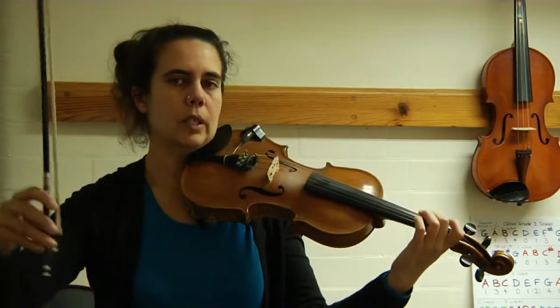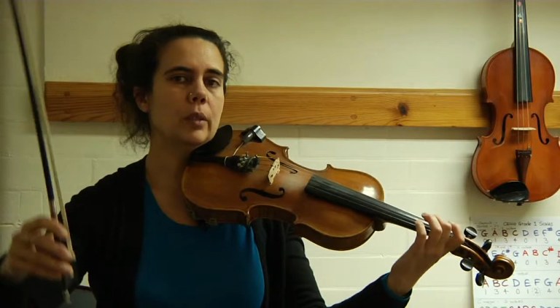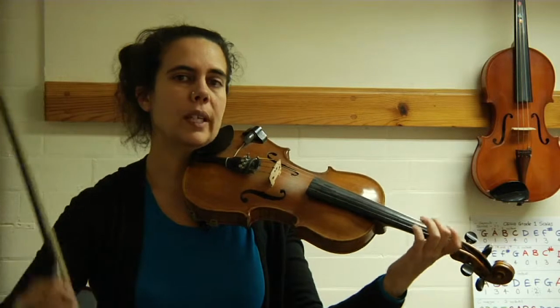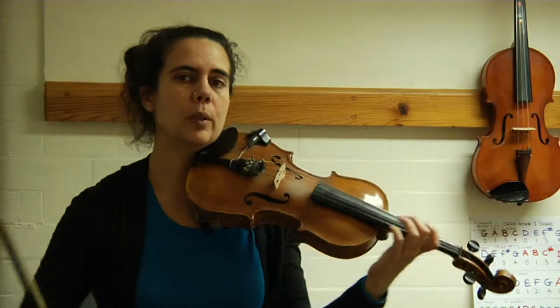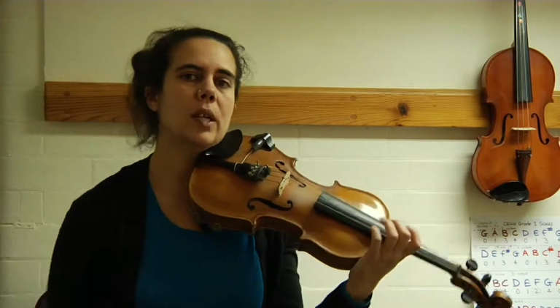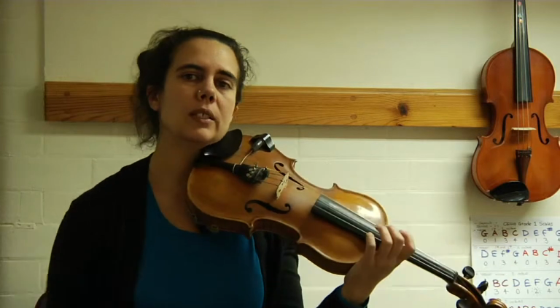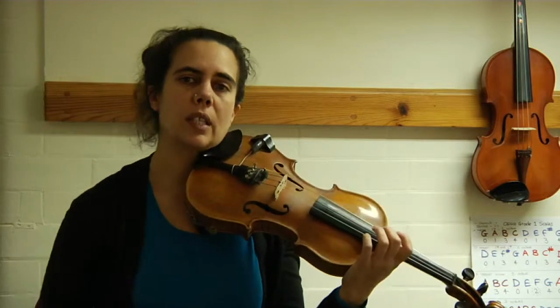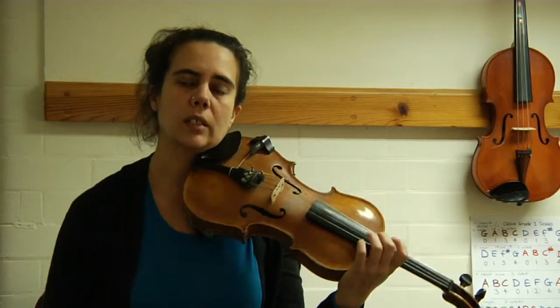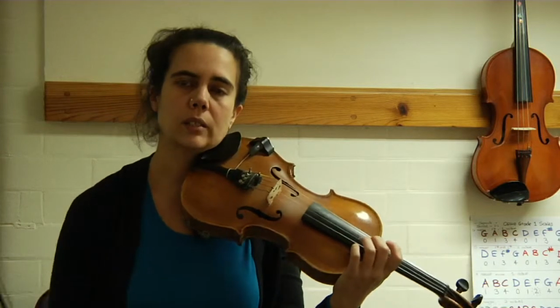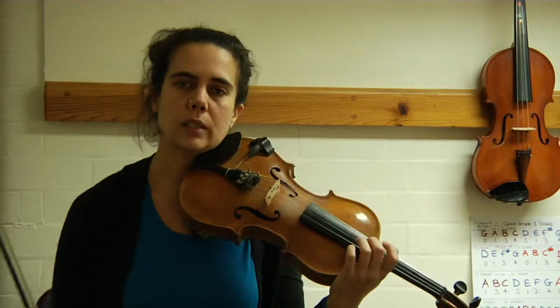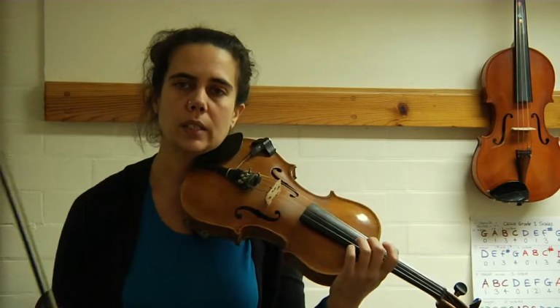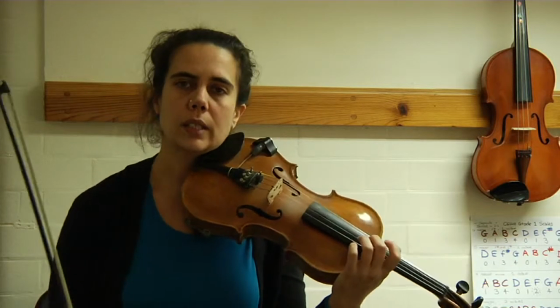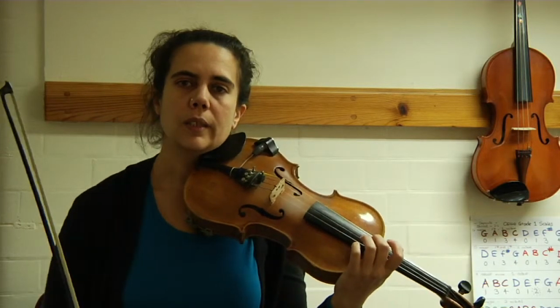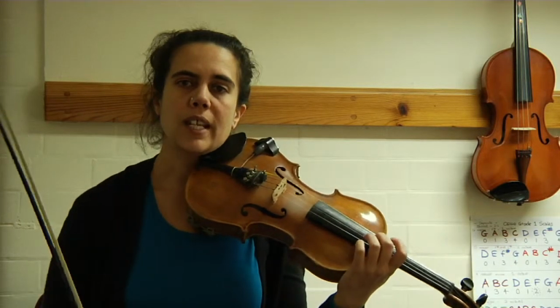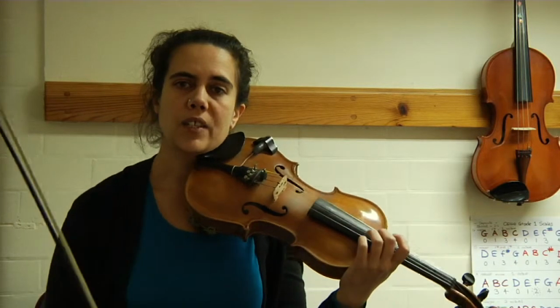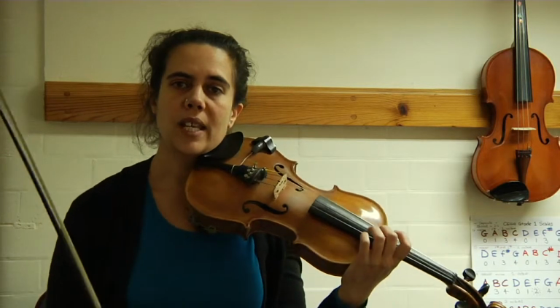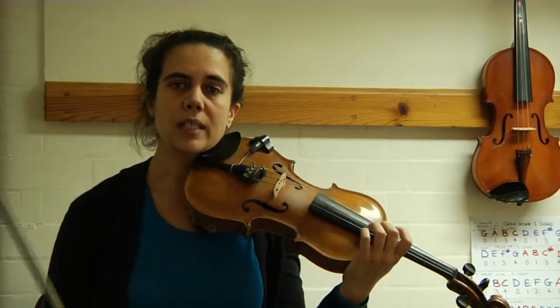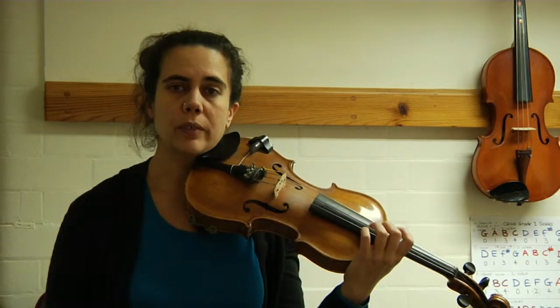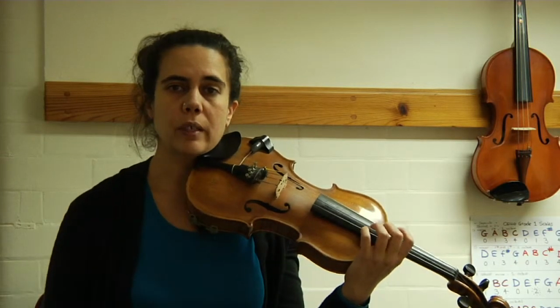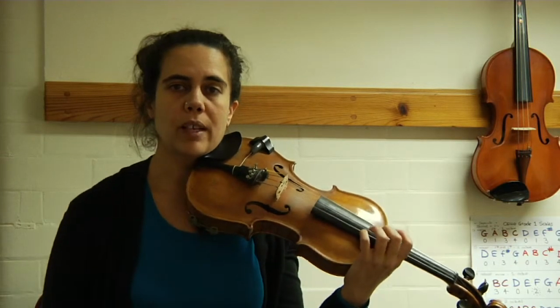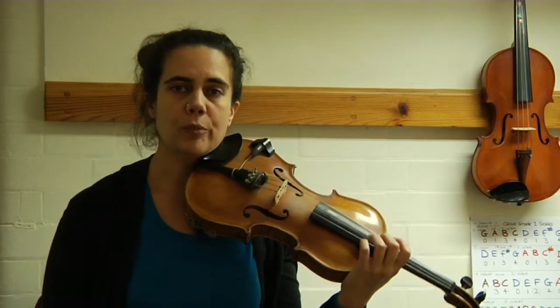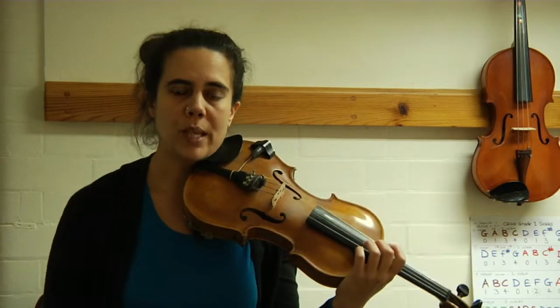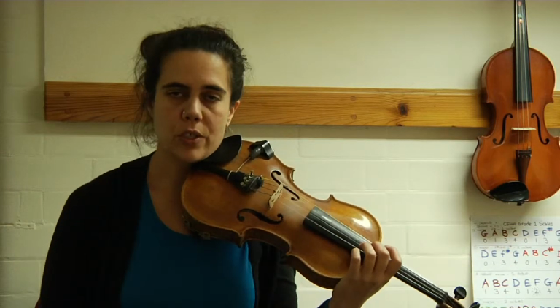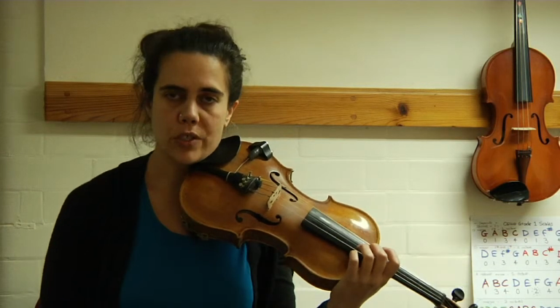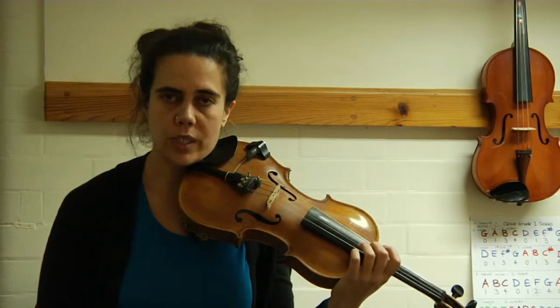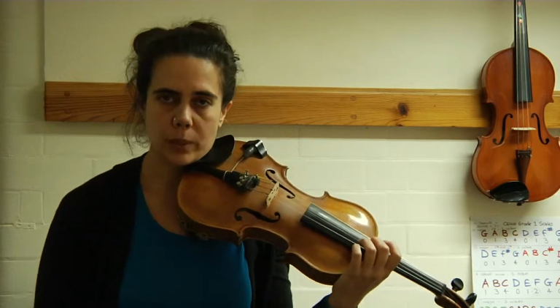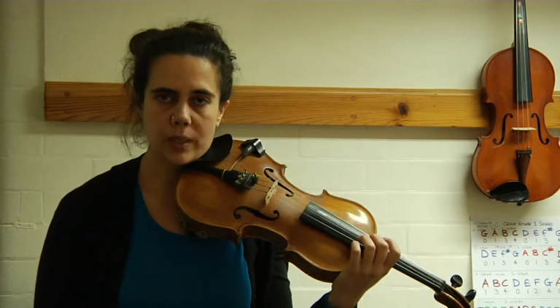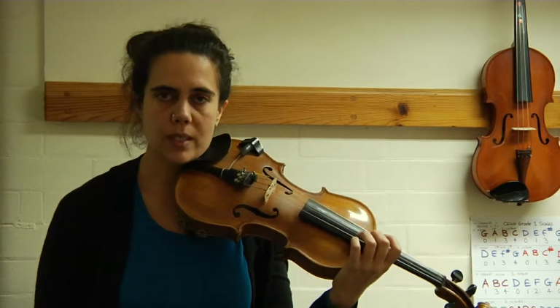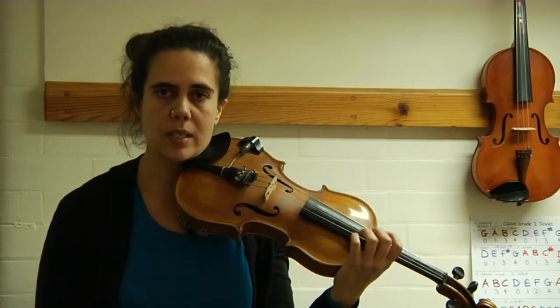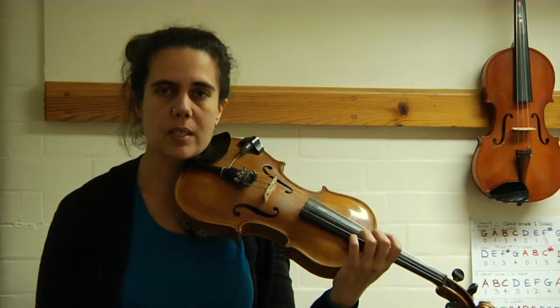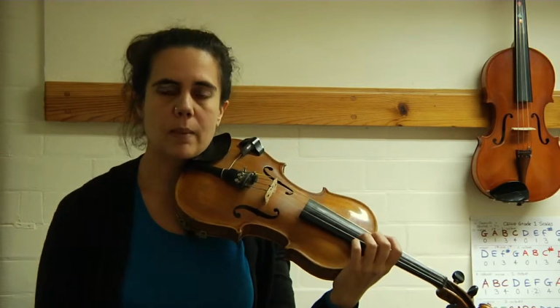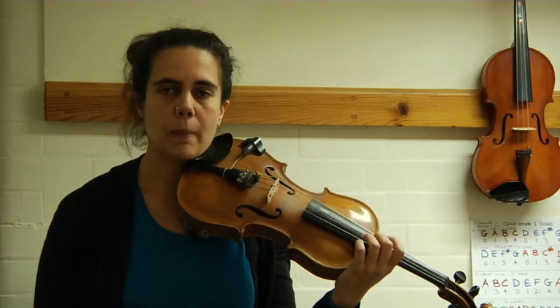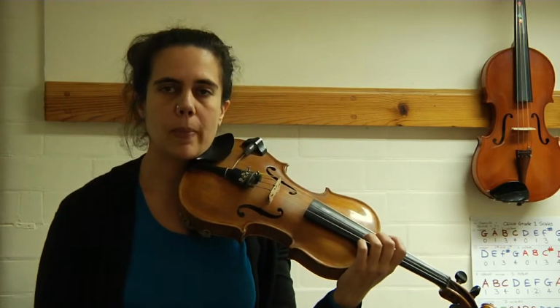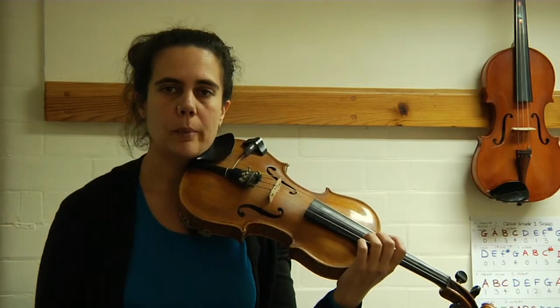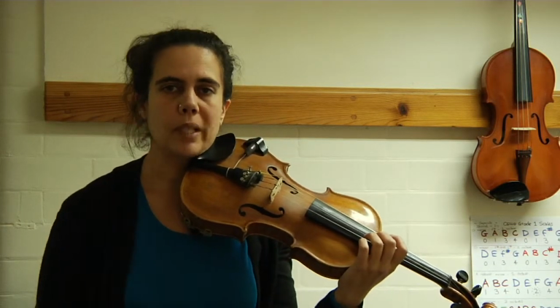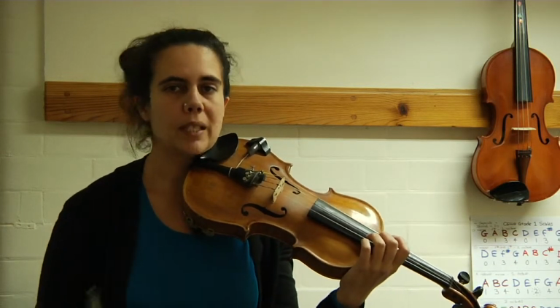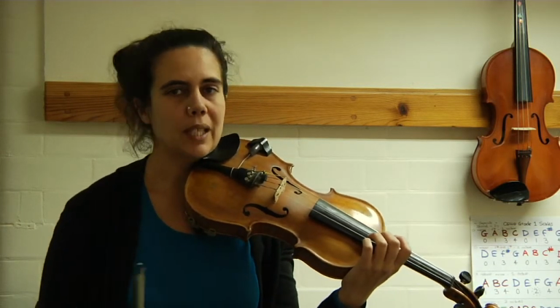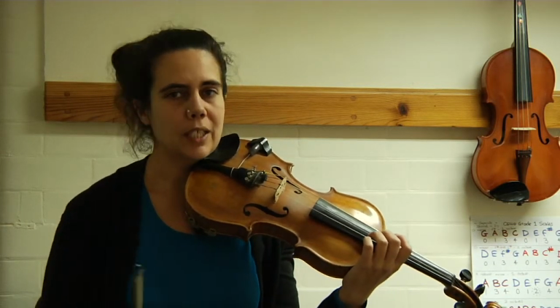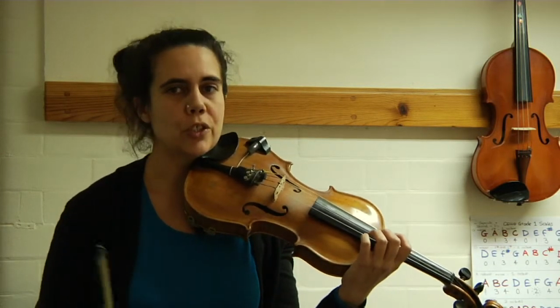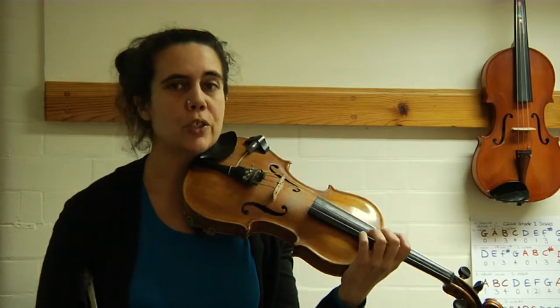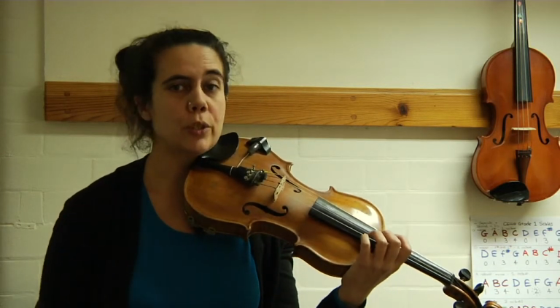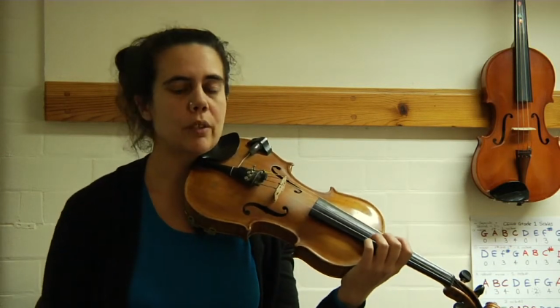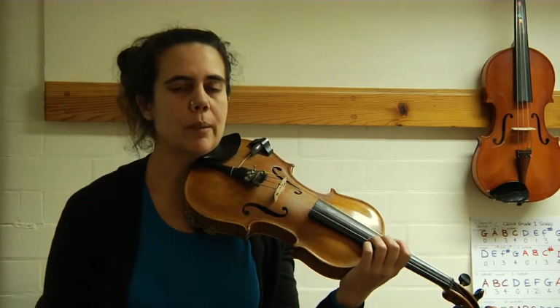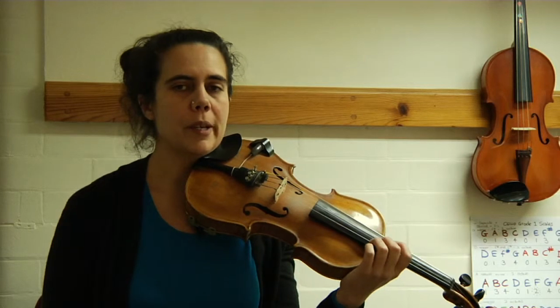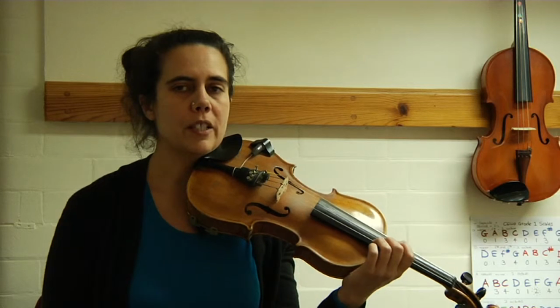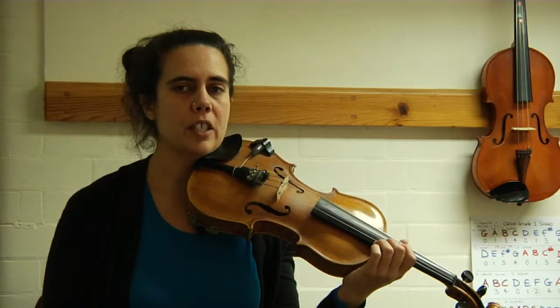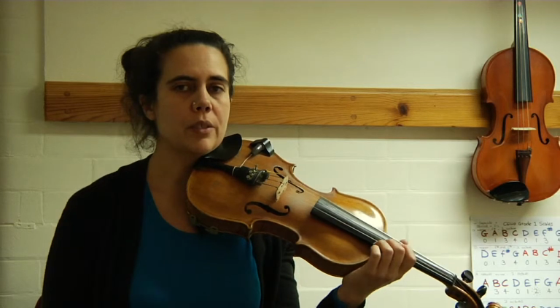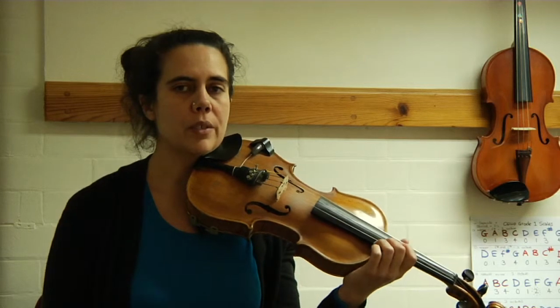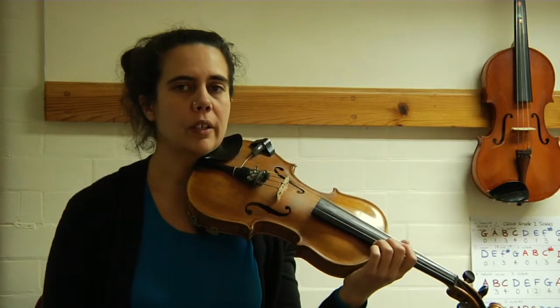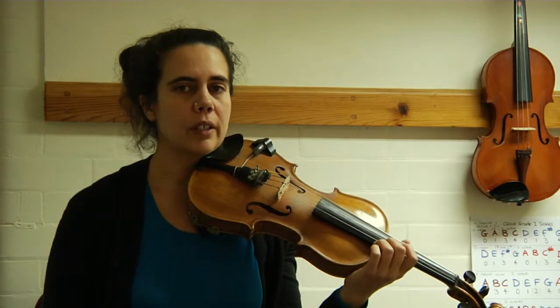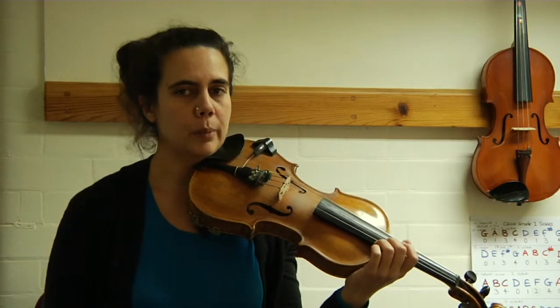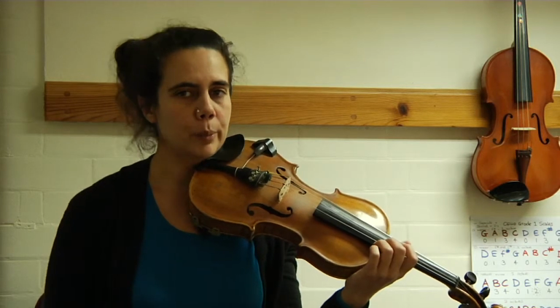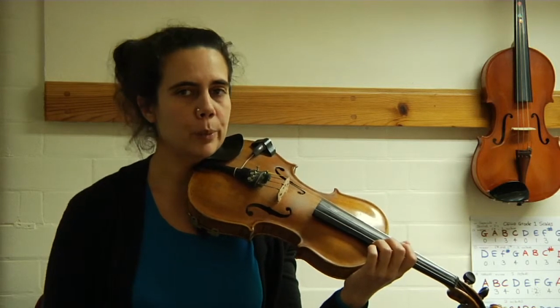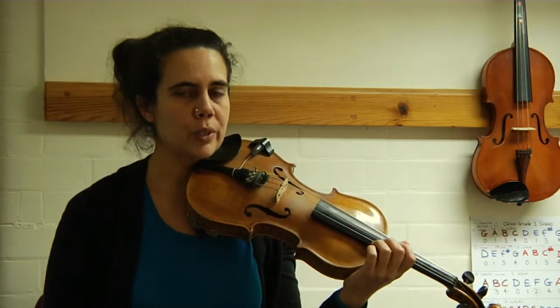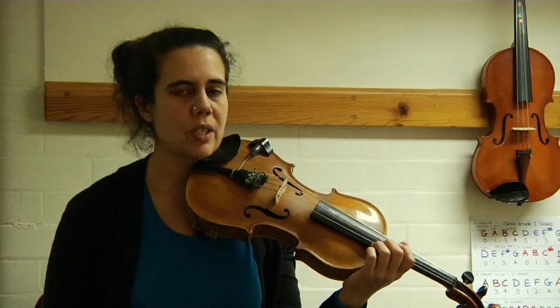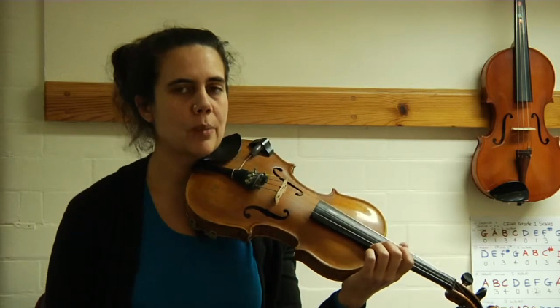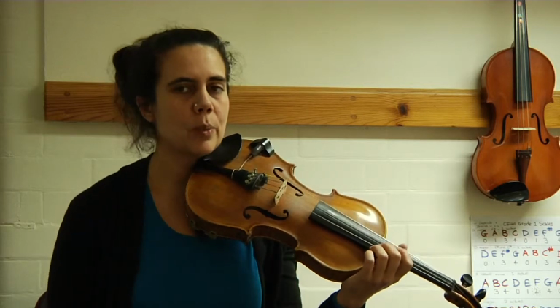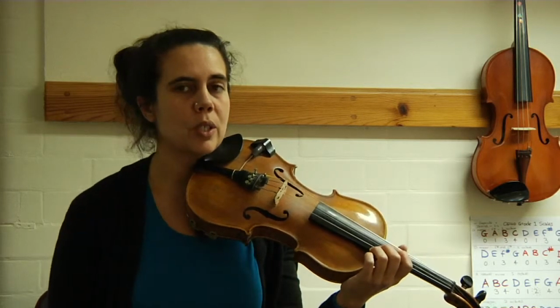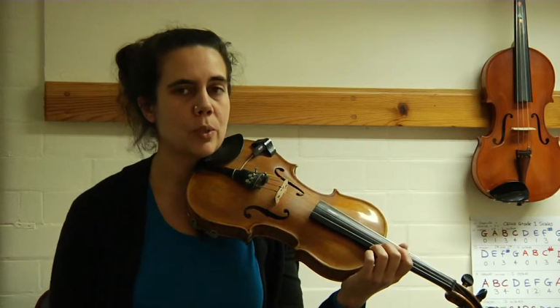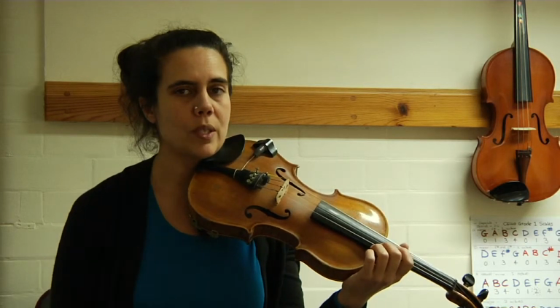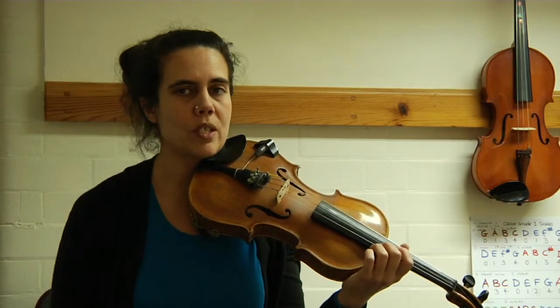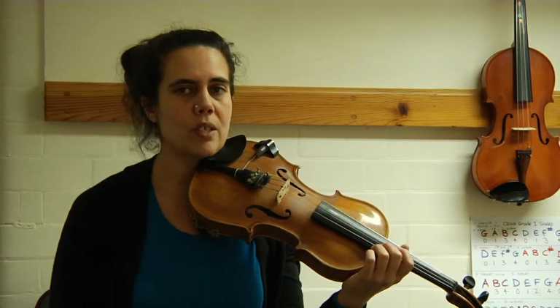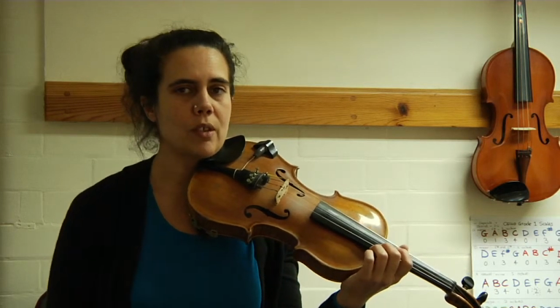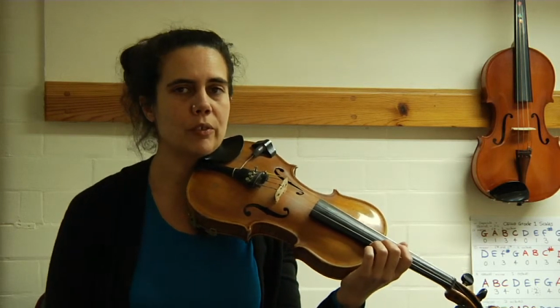Okay, well done. That's the end of our F major sequence, but I'd like you to do your arpeggios a couple more times when you switch this up.